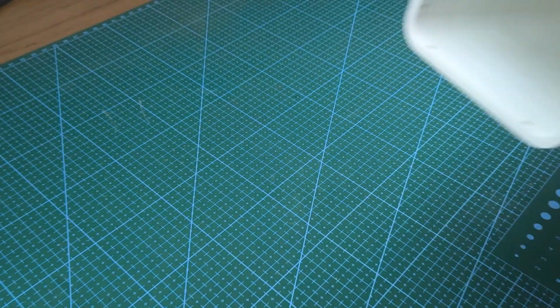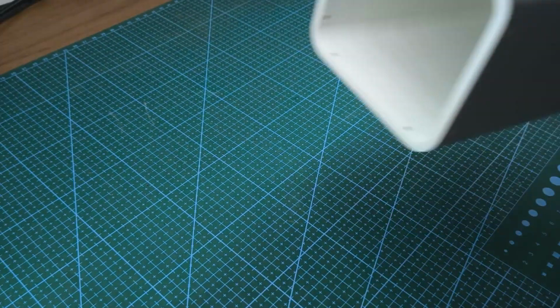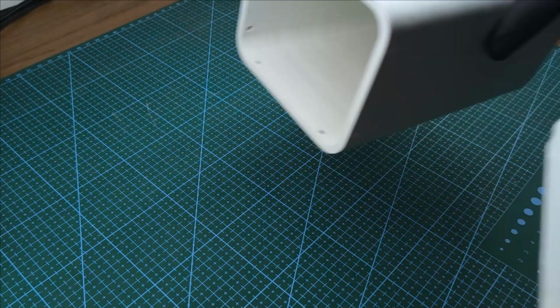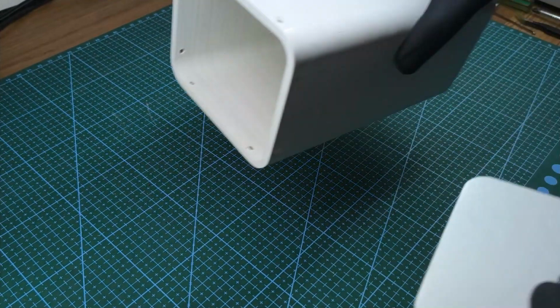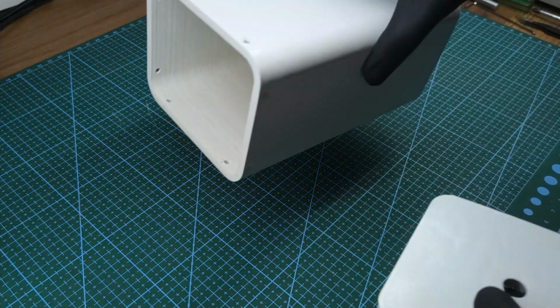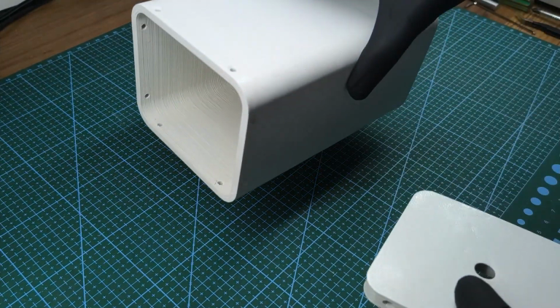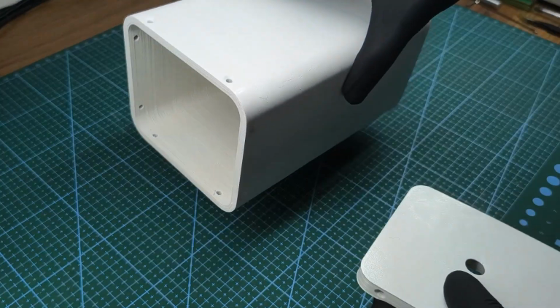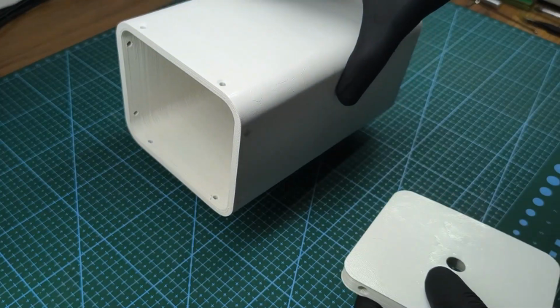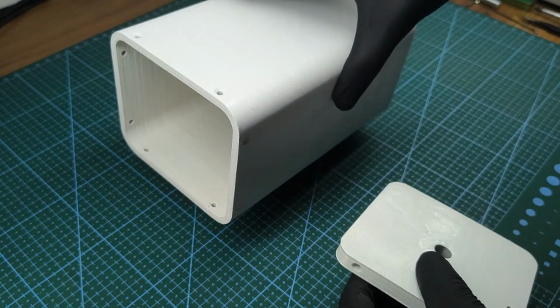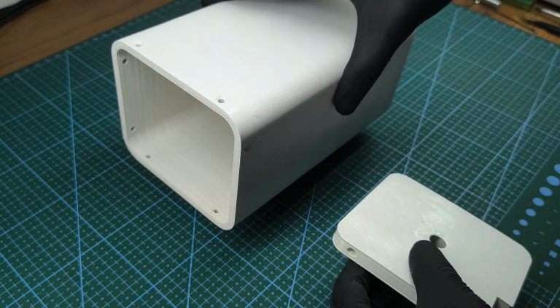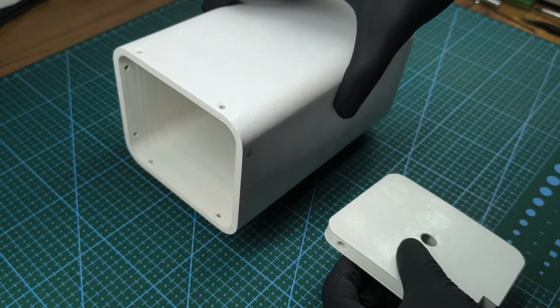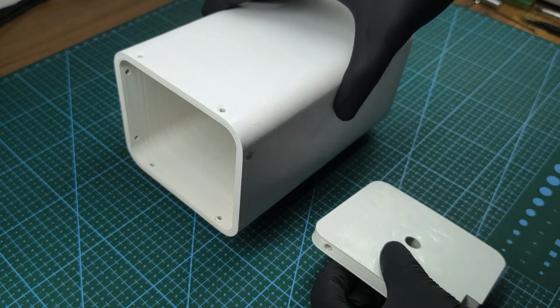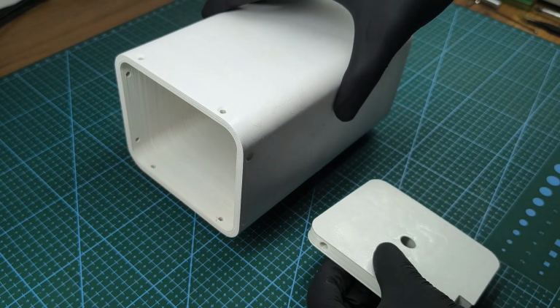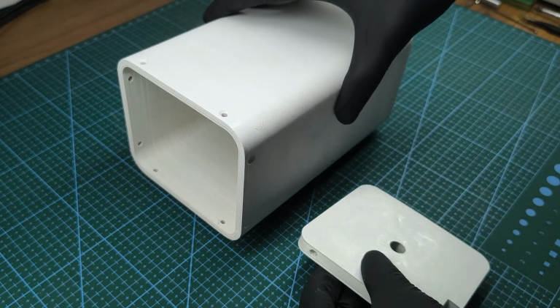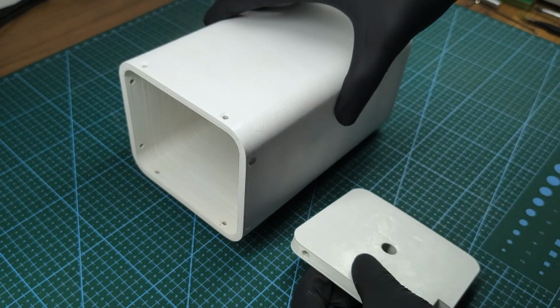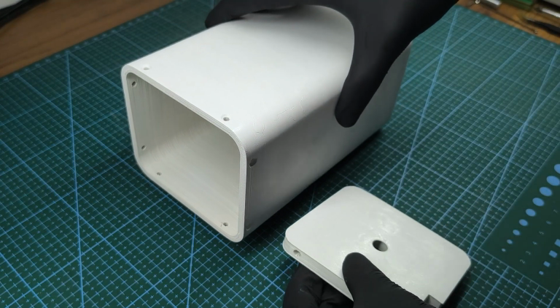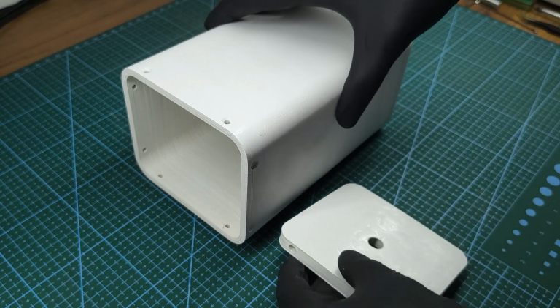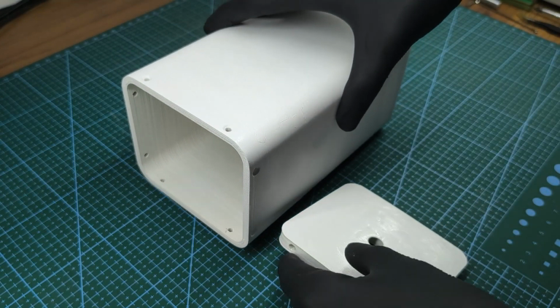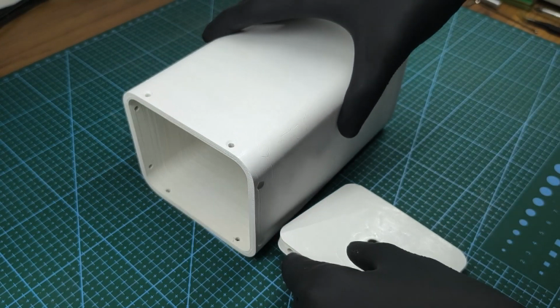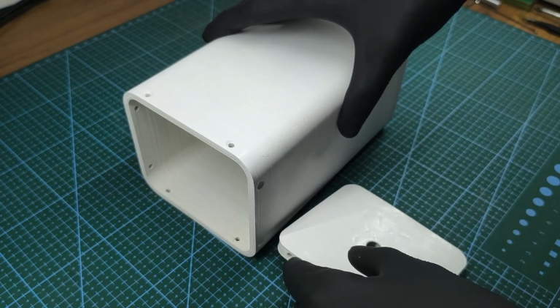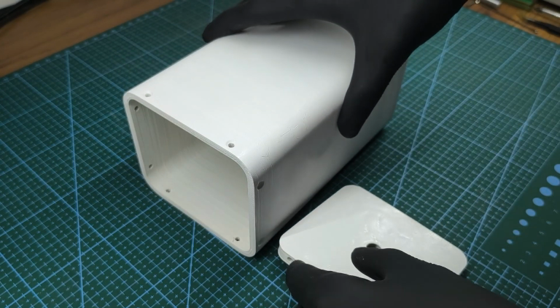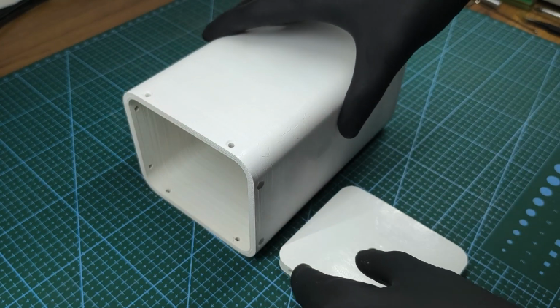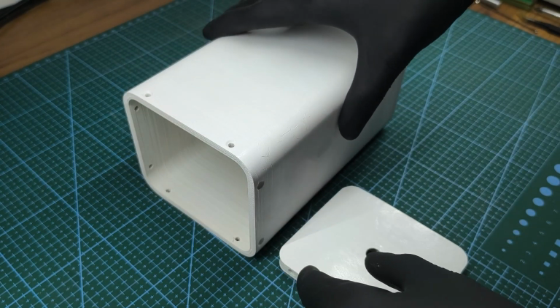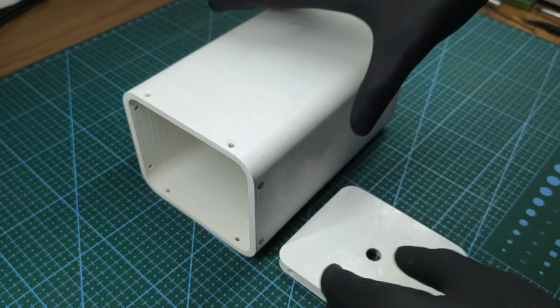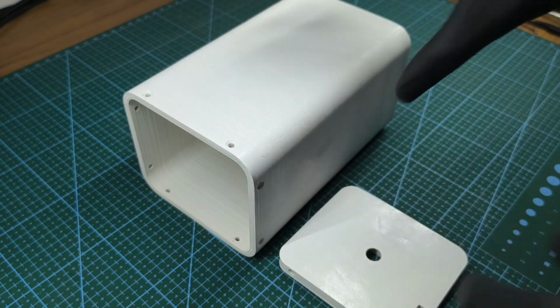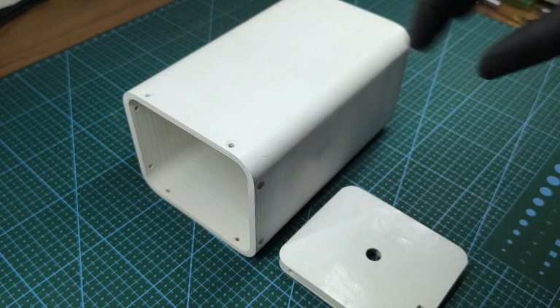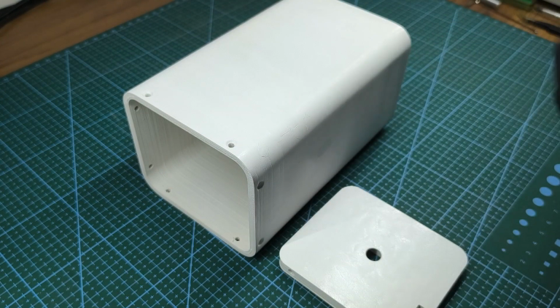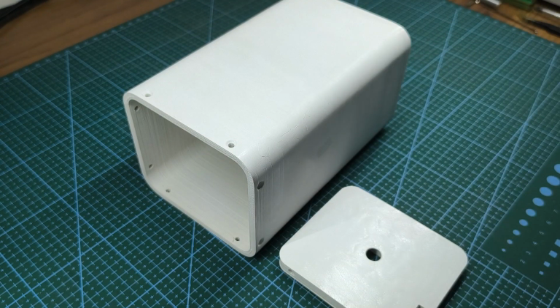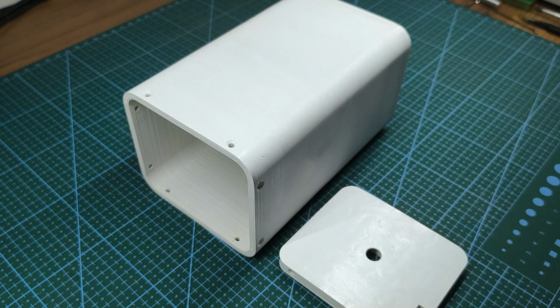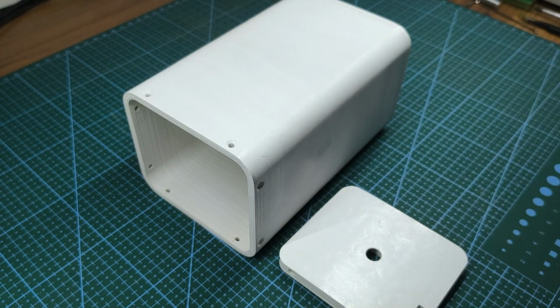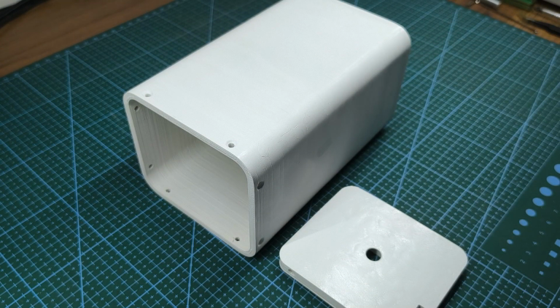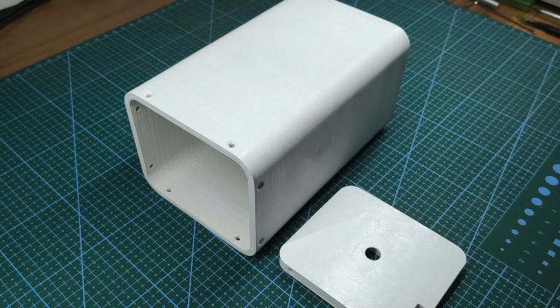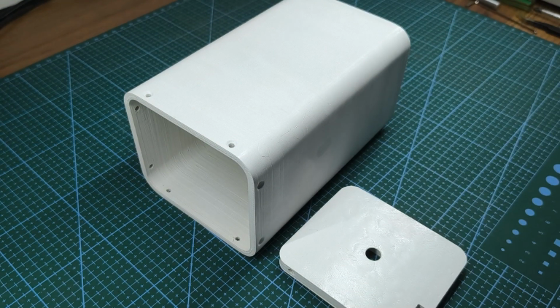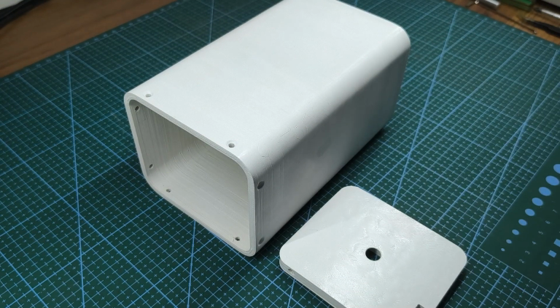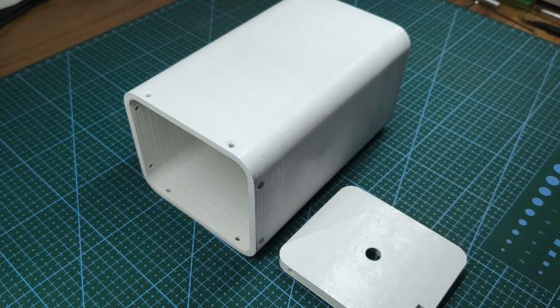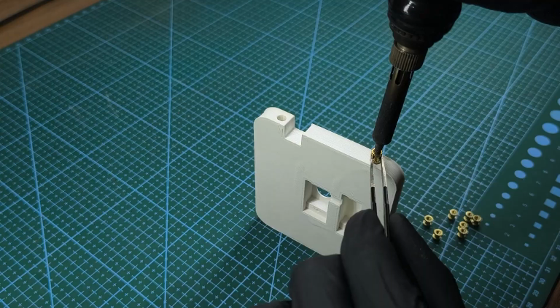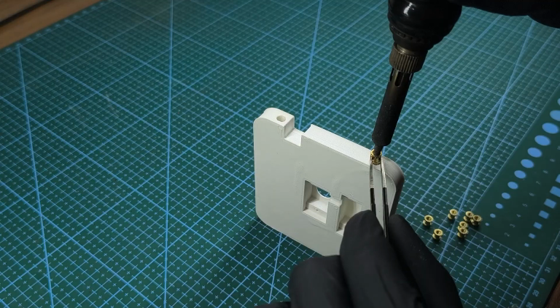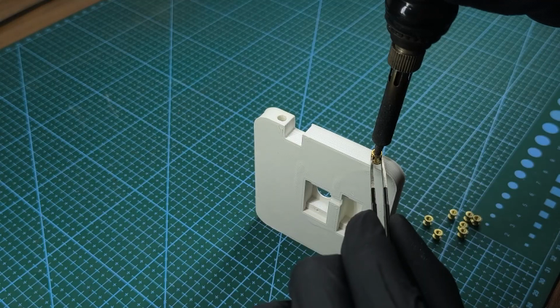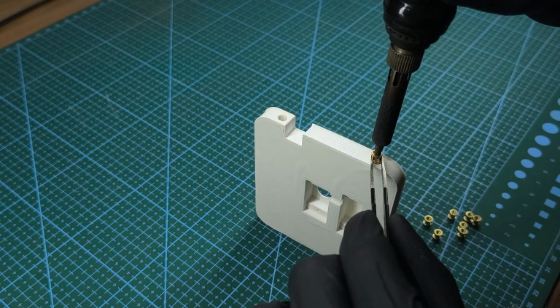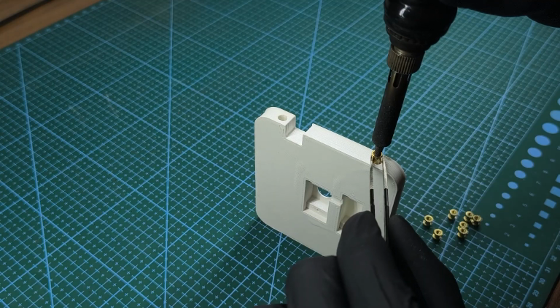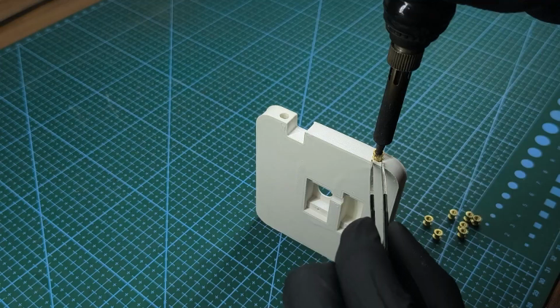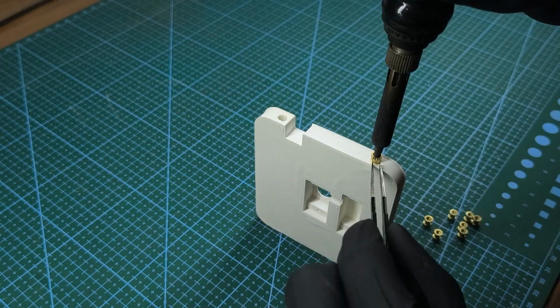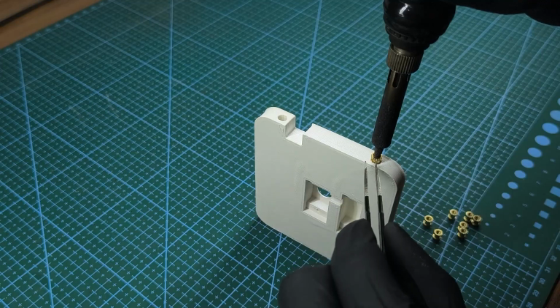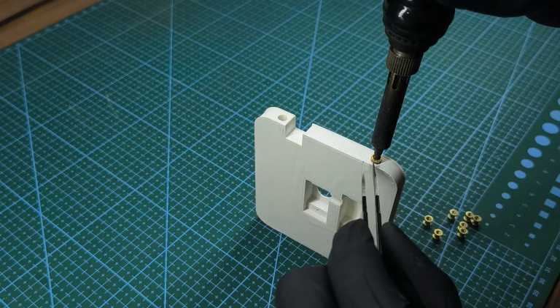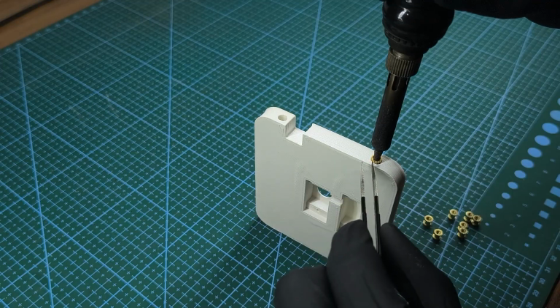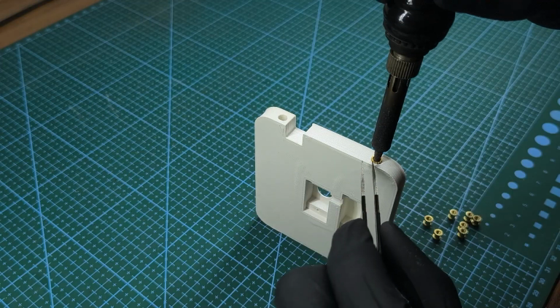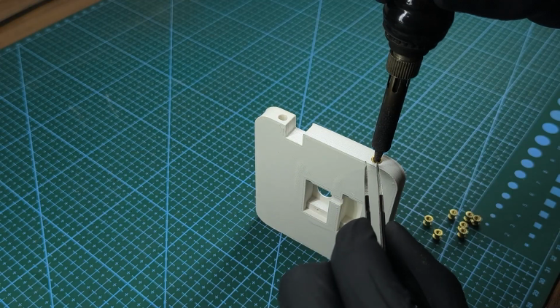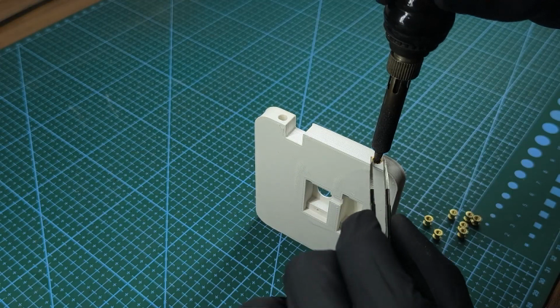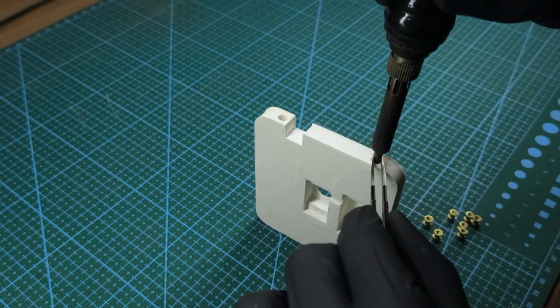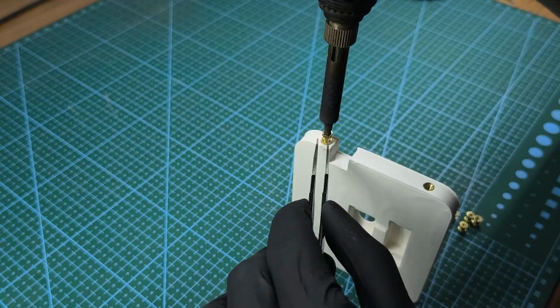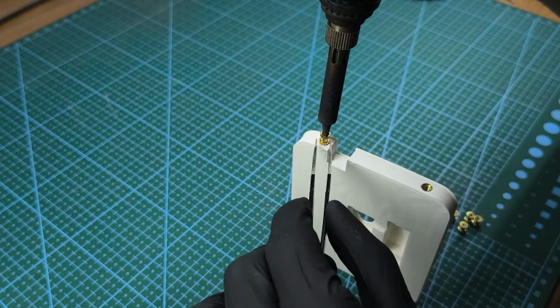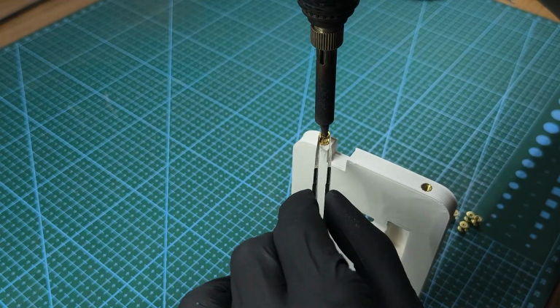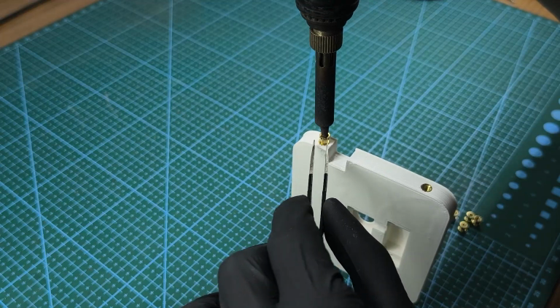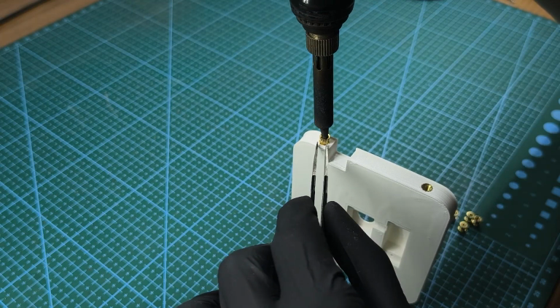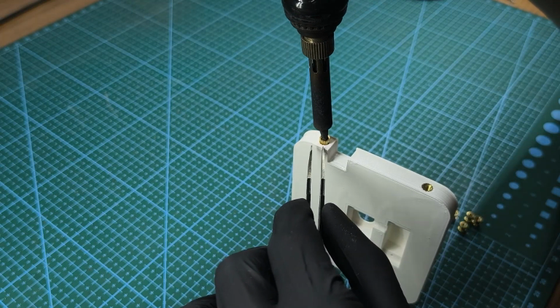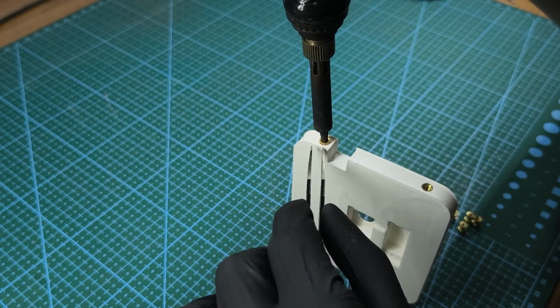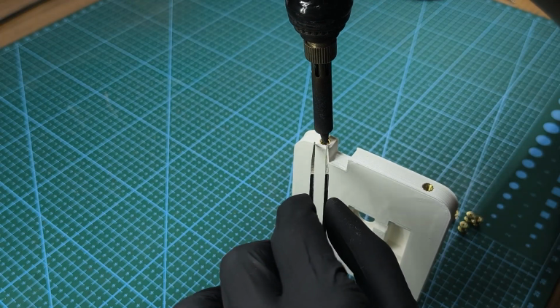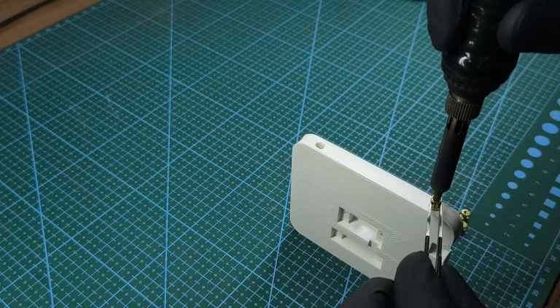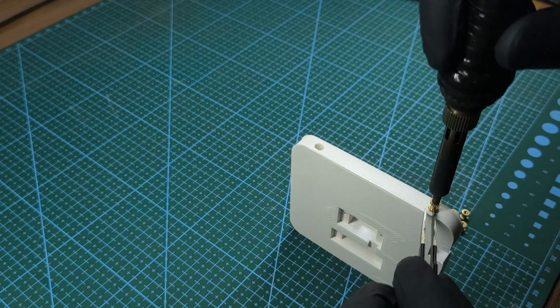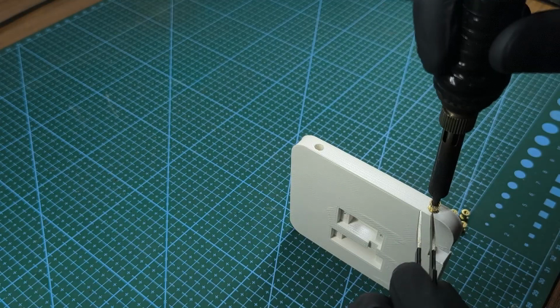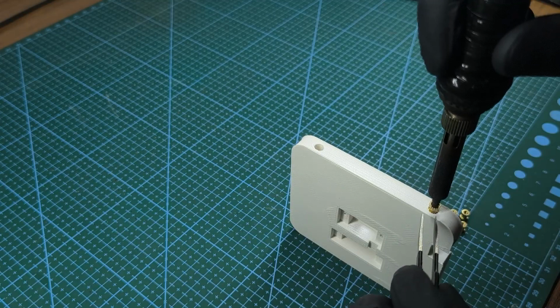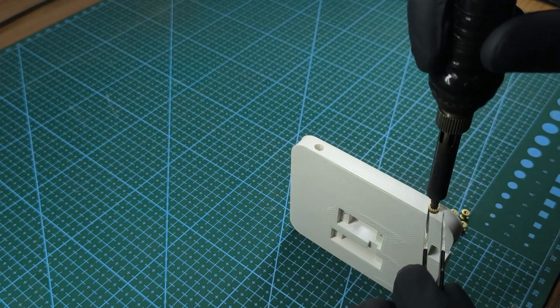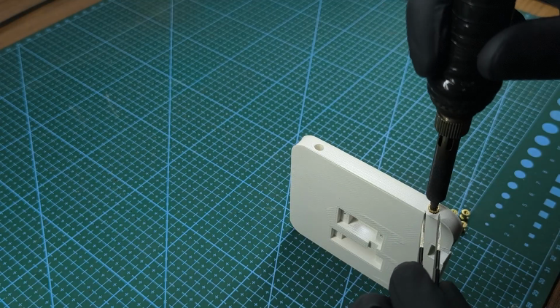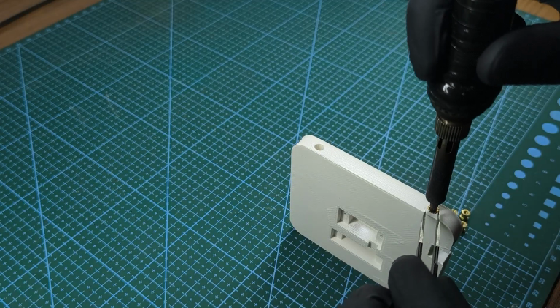To hold the battery pack together, I made a custom 3D printed enclosure and added threaded inserts to the enclosure cap.